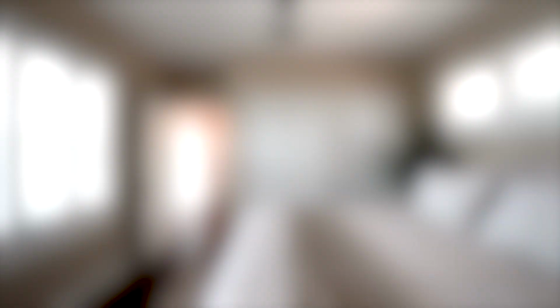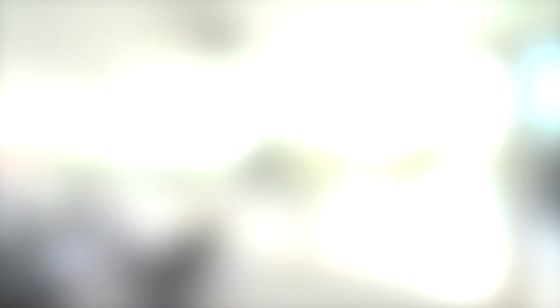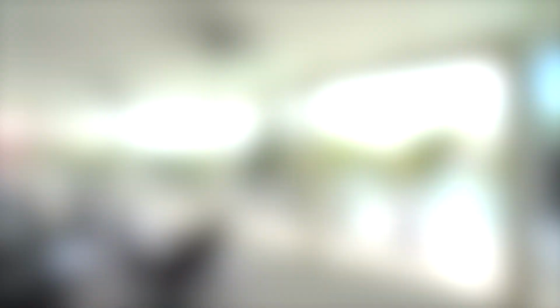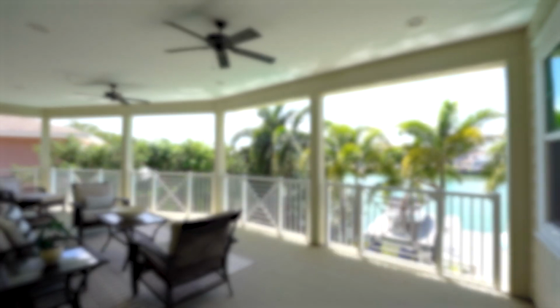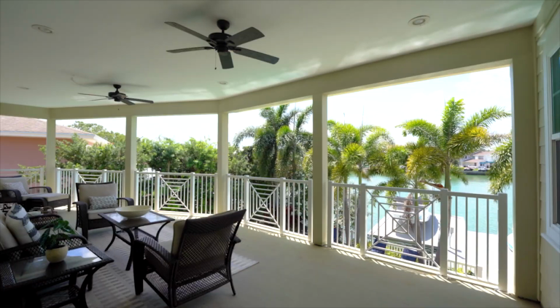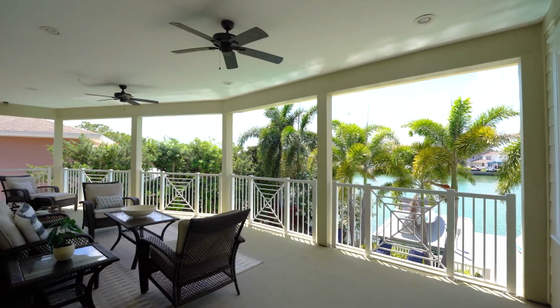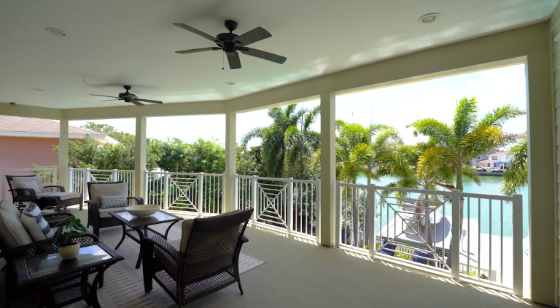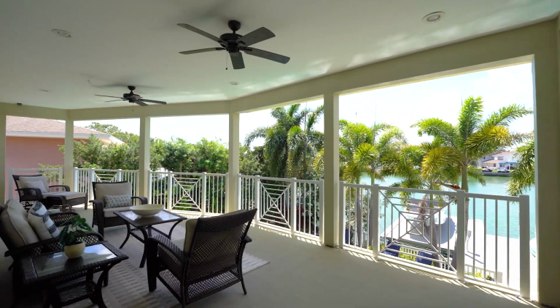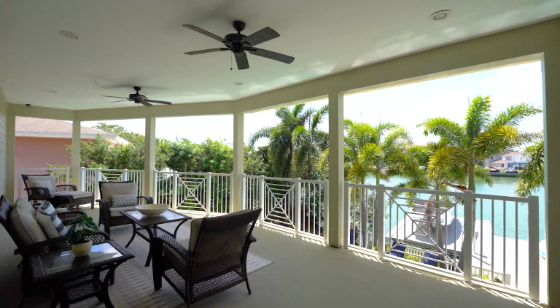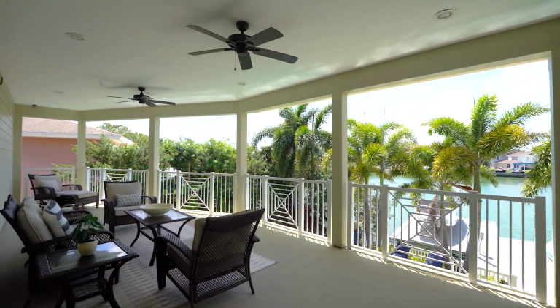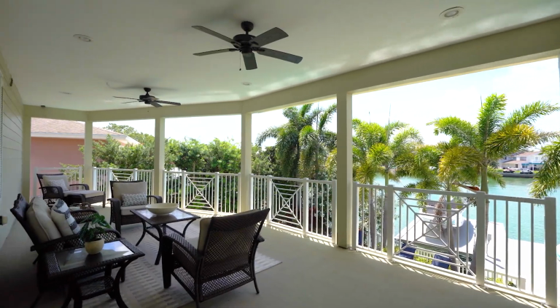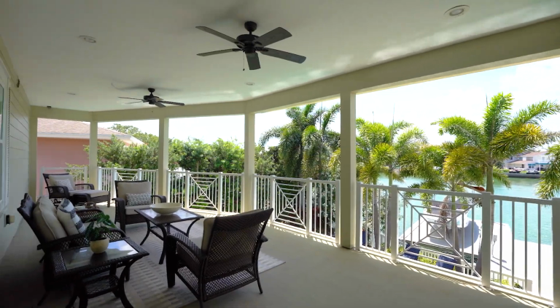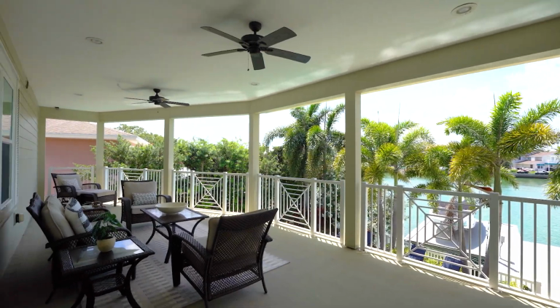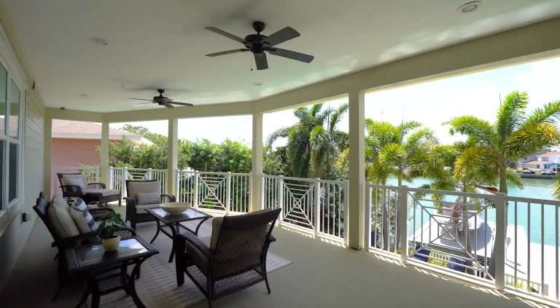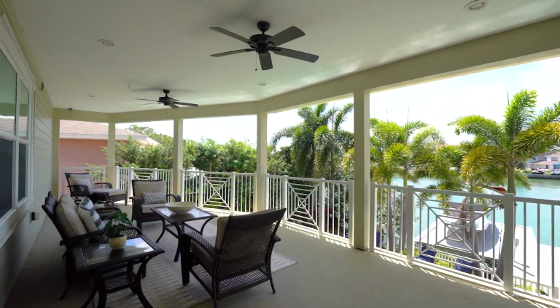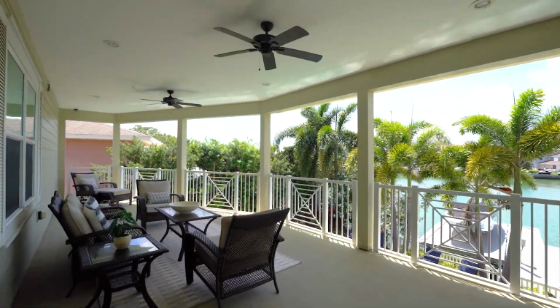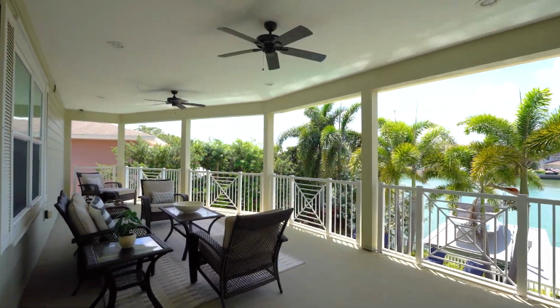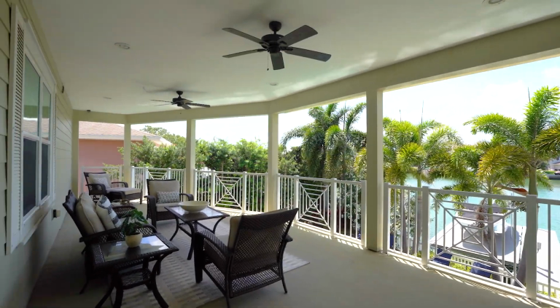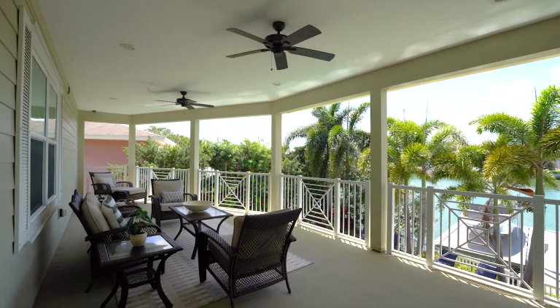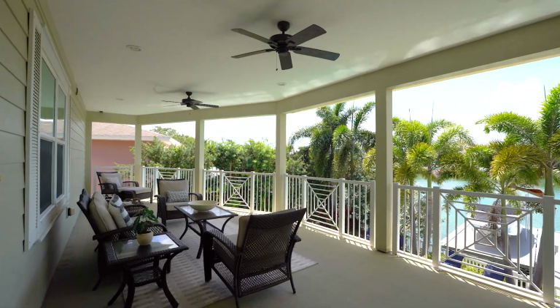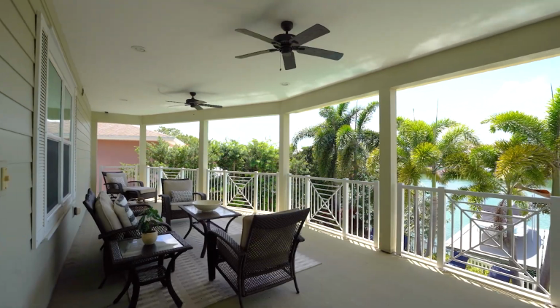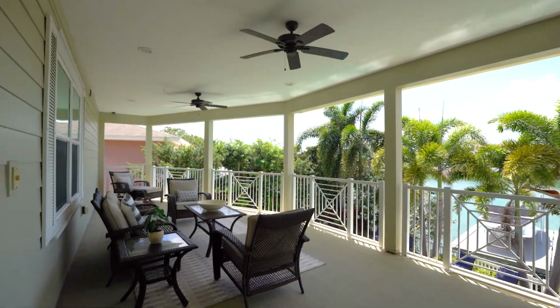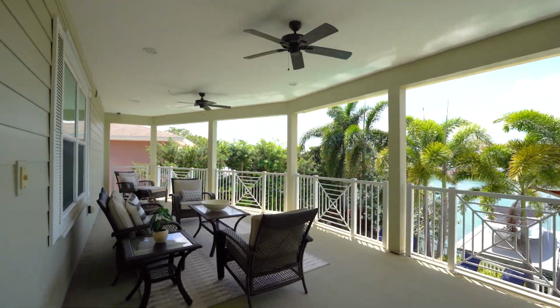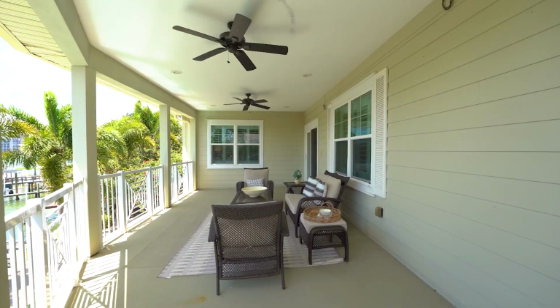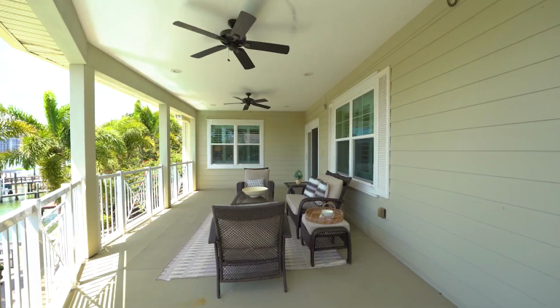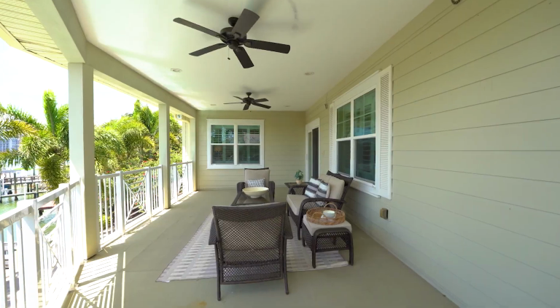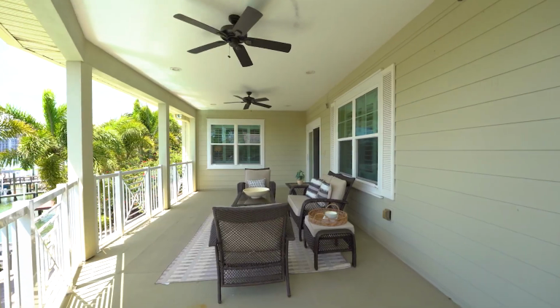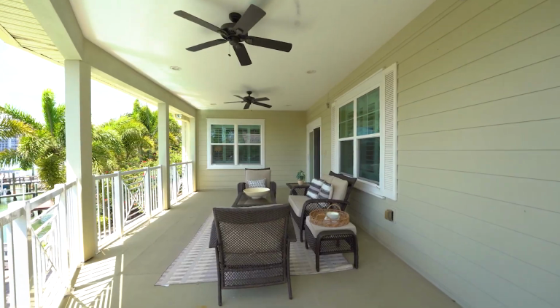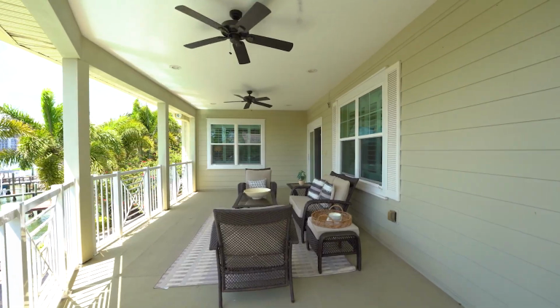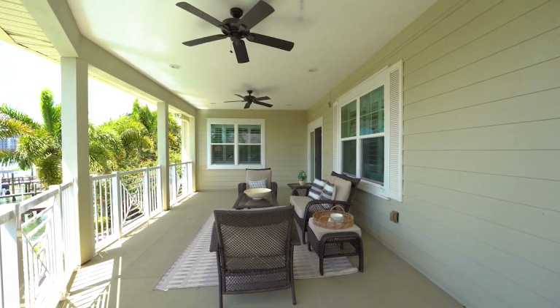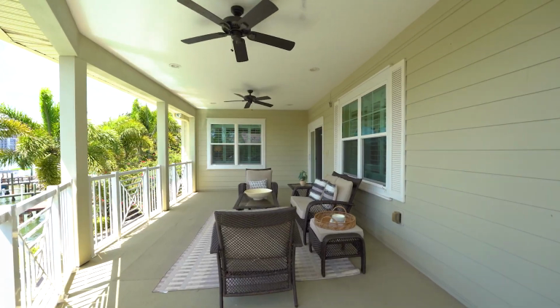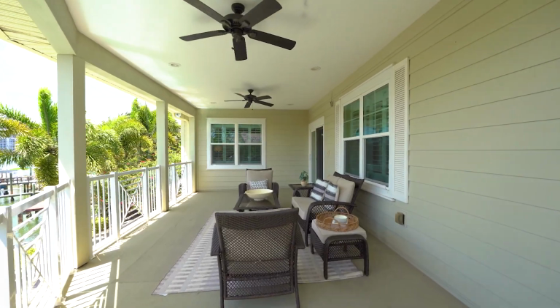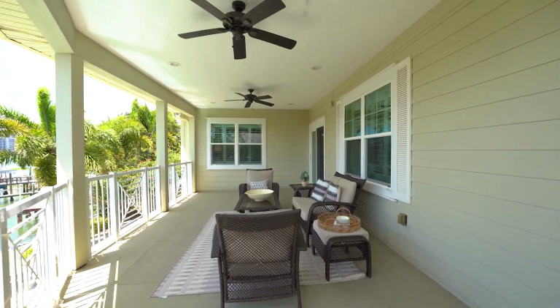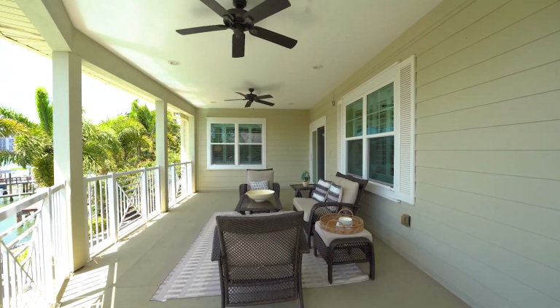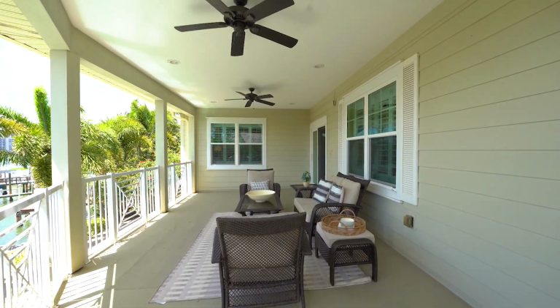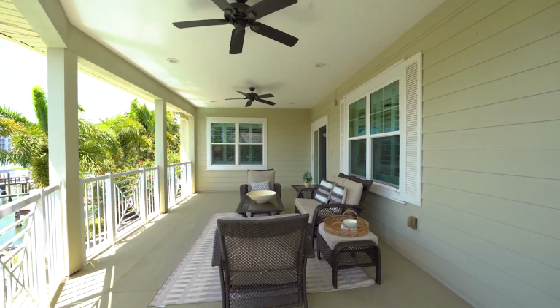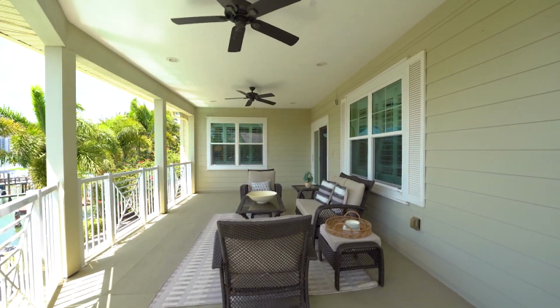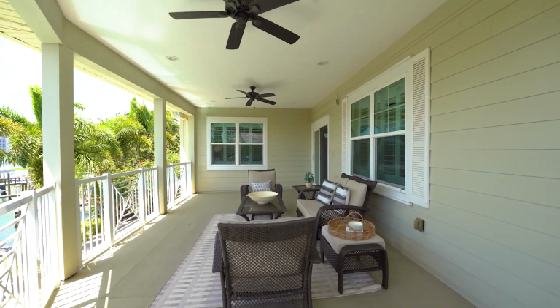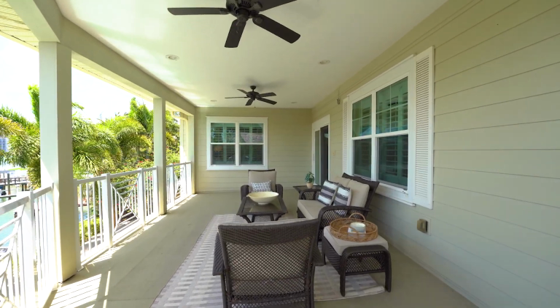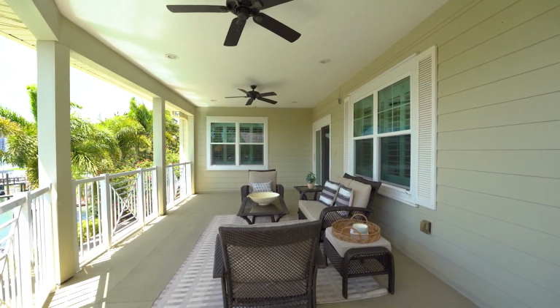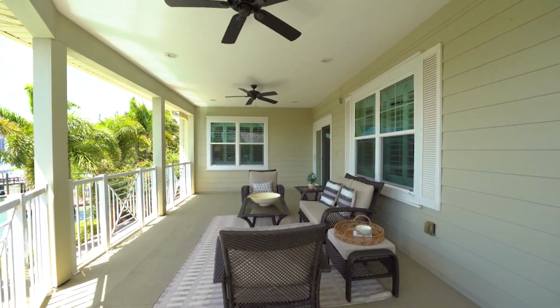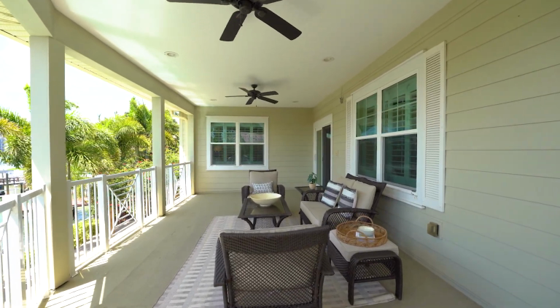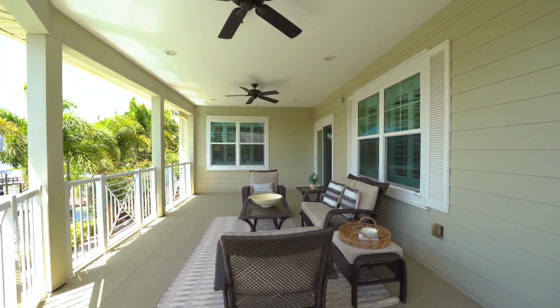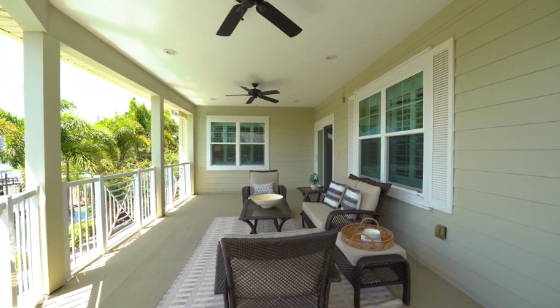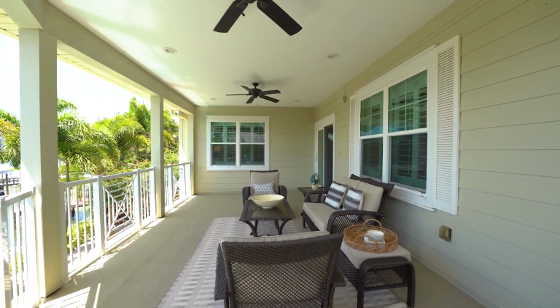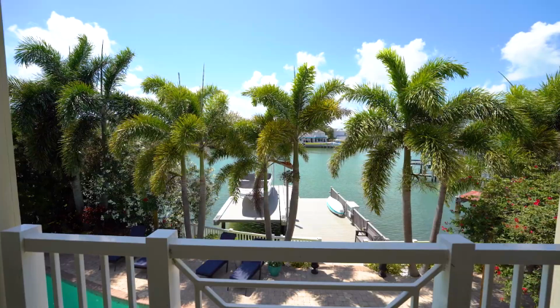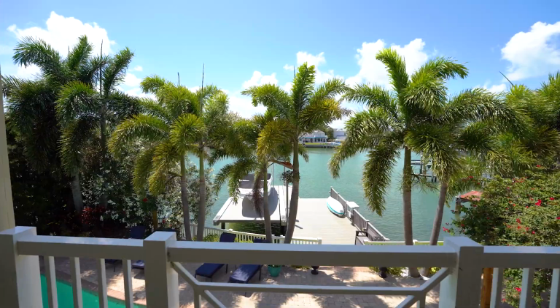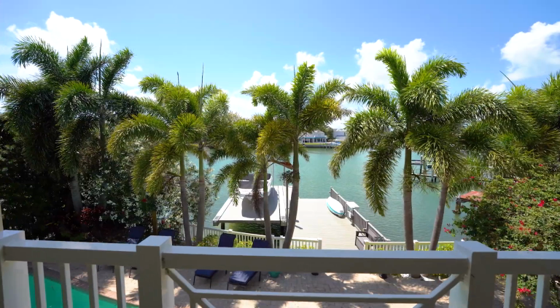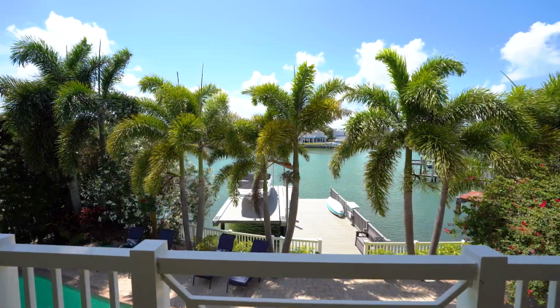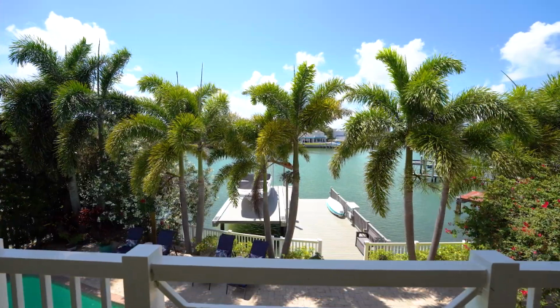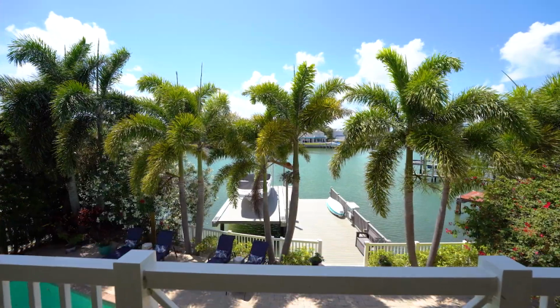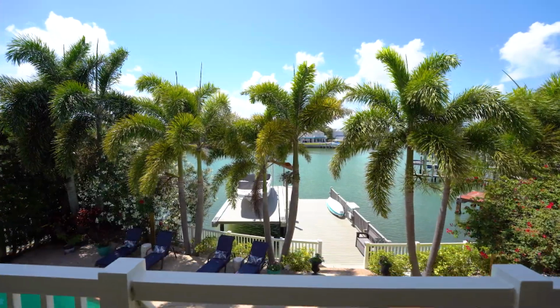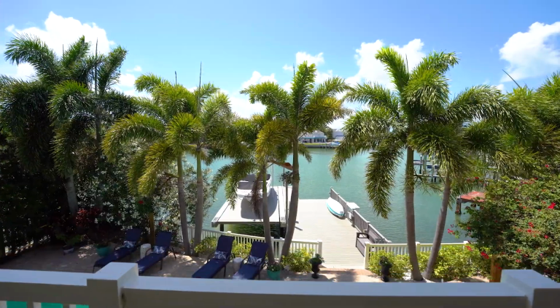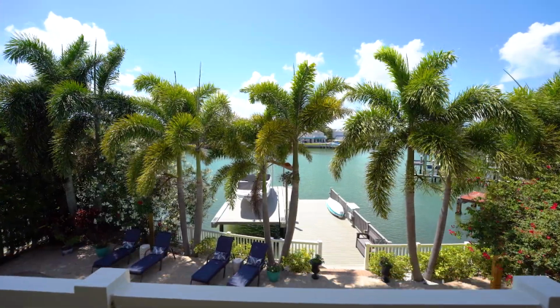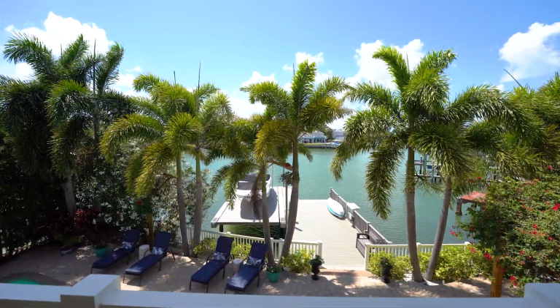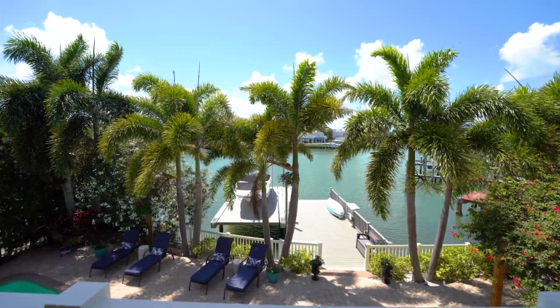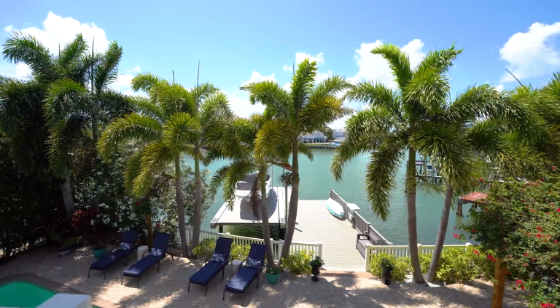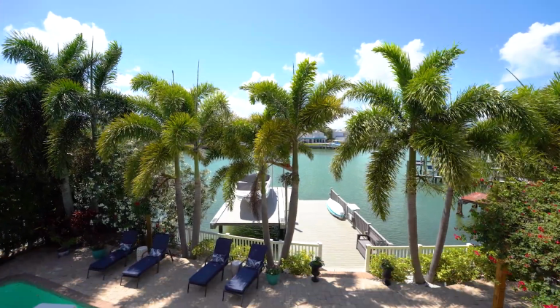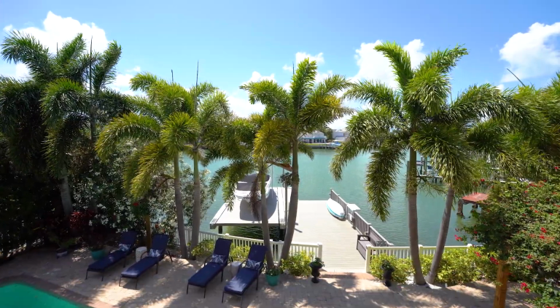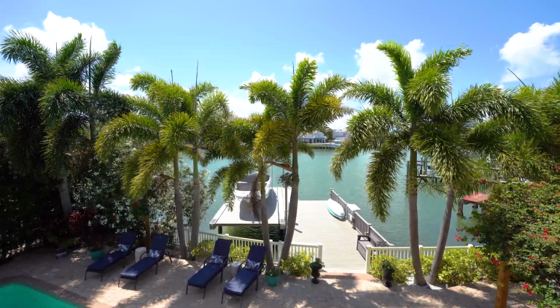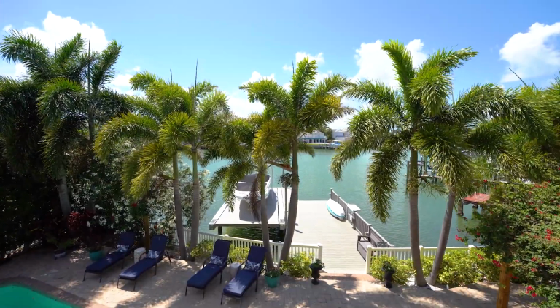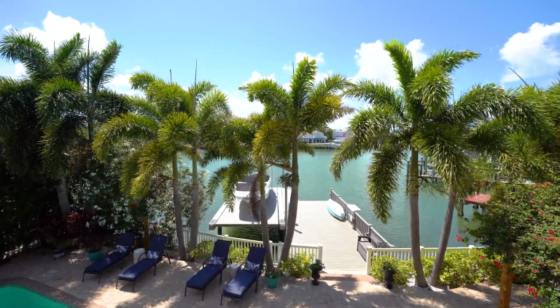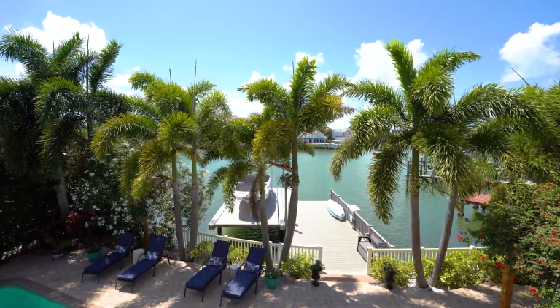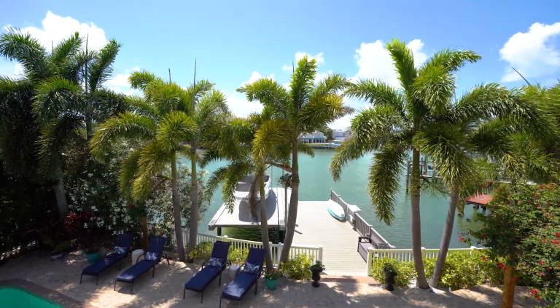Step out onto the sweeping second-story balcony. This tranquil space gives you a unique area to love where you live.